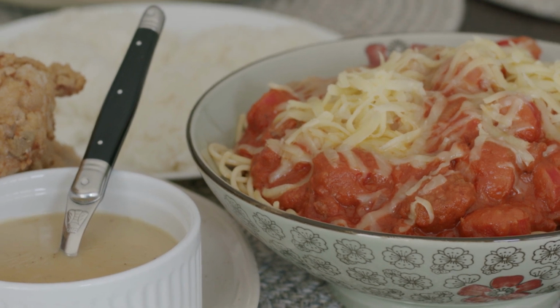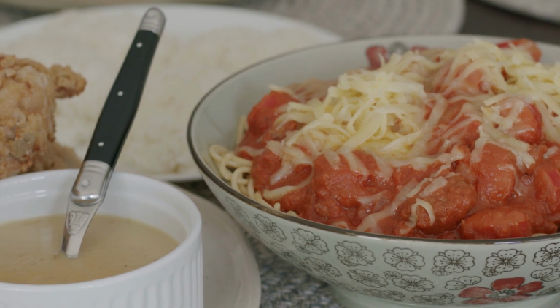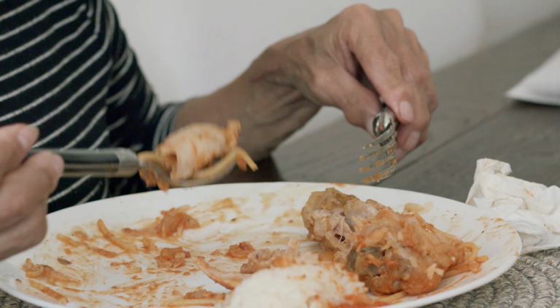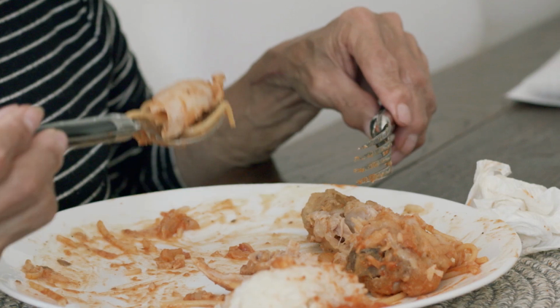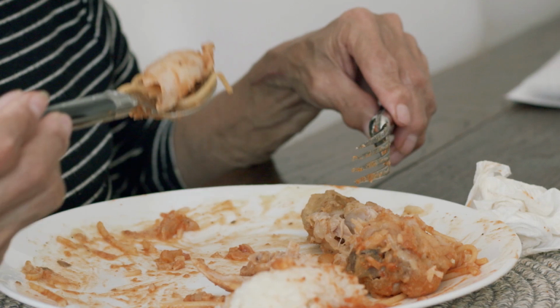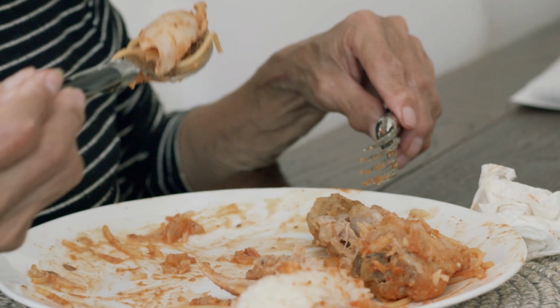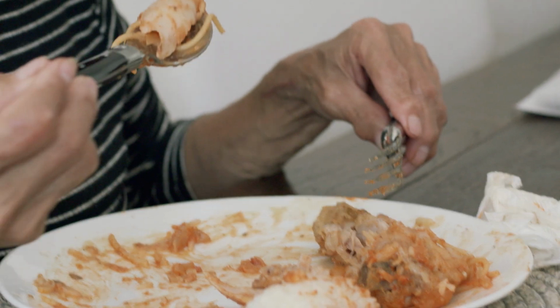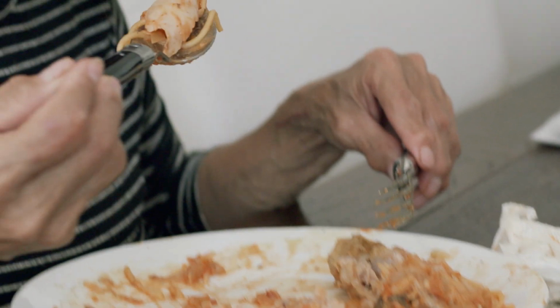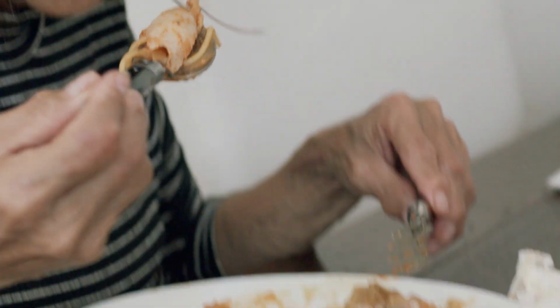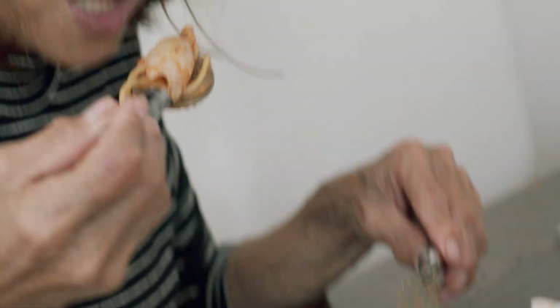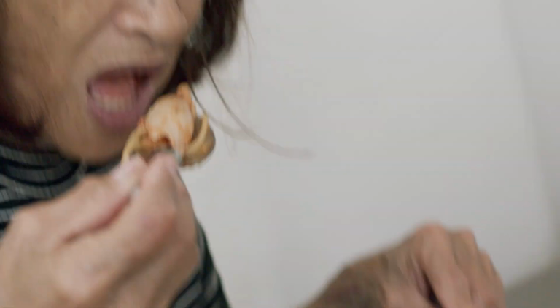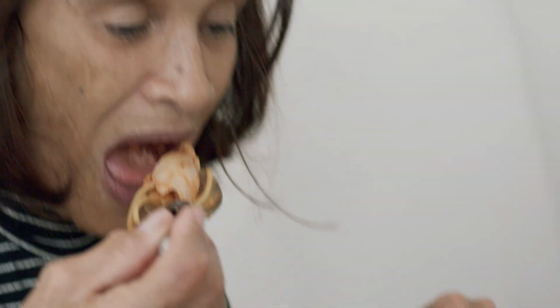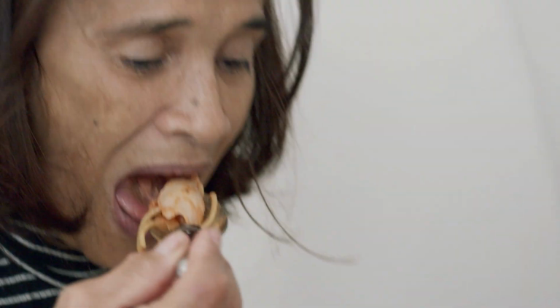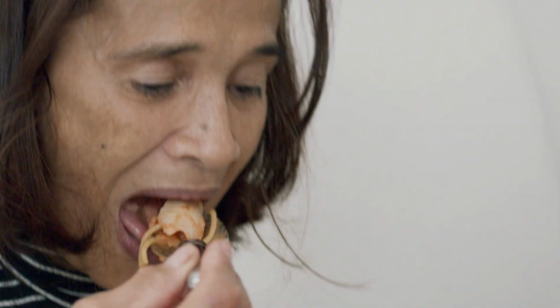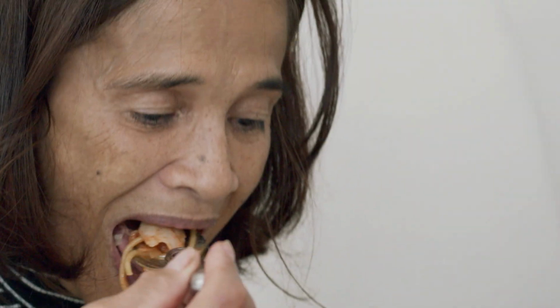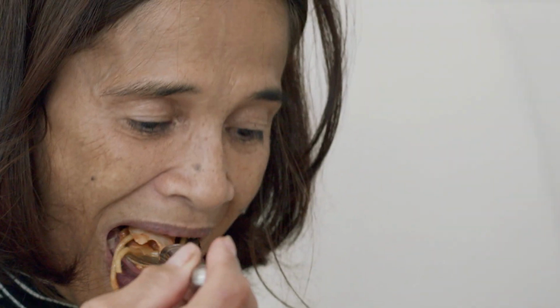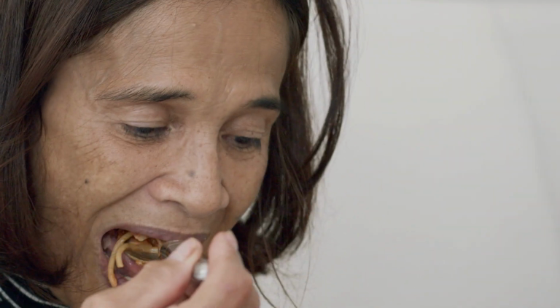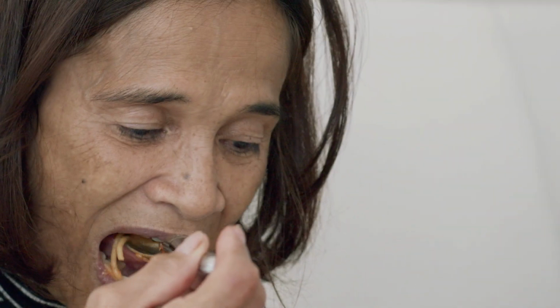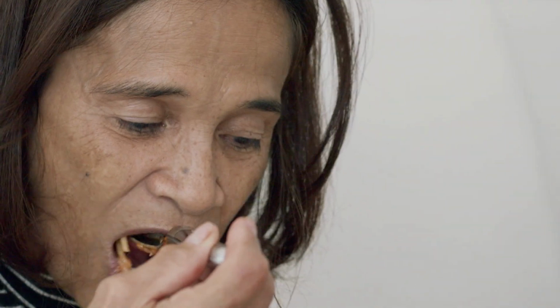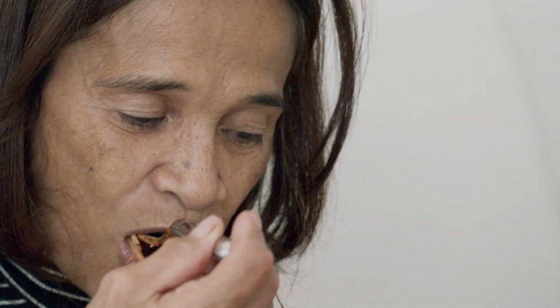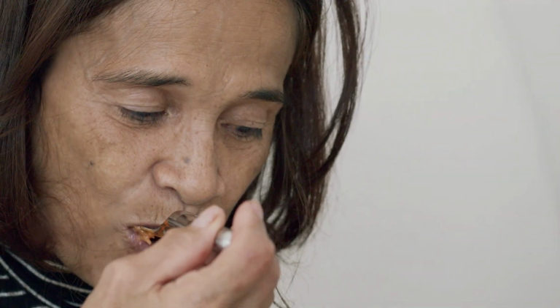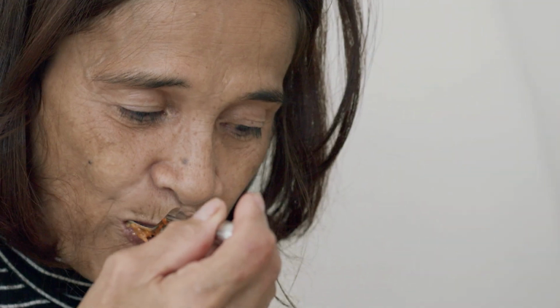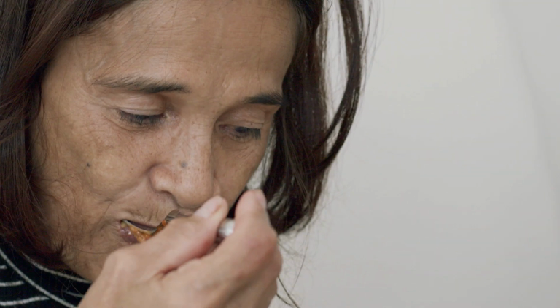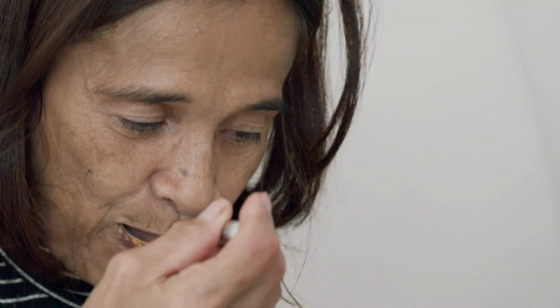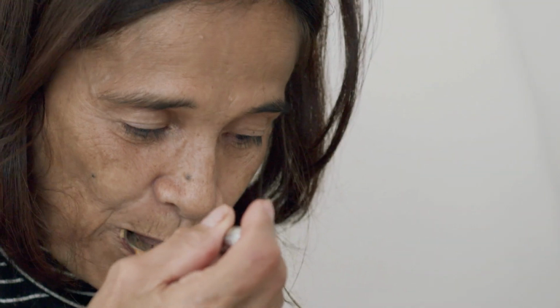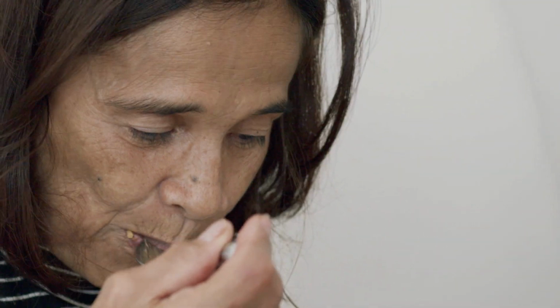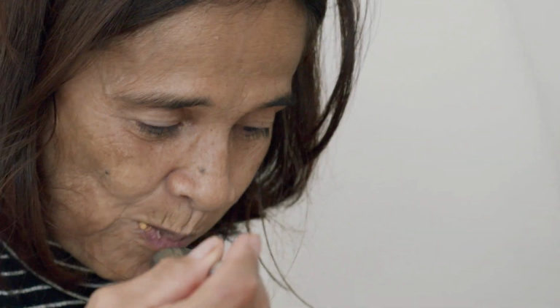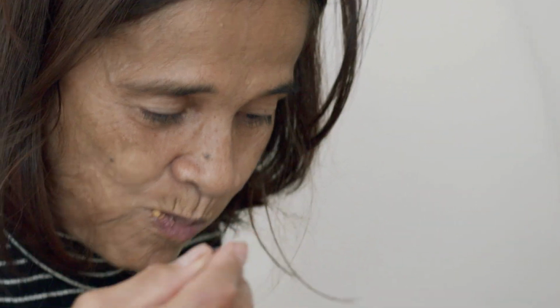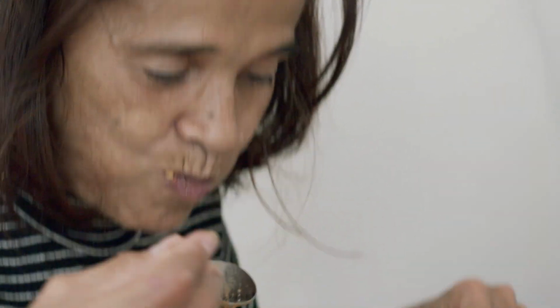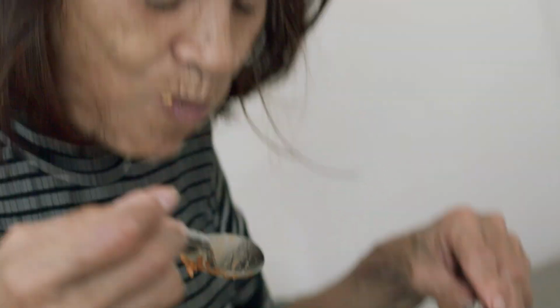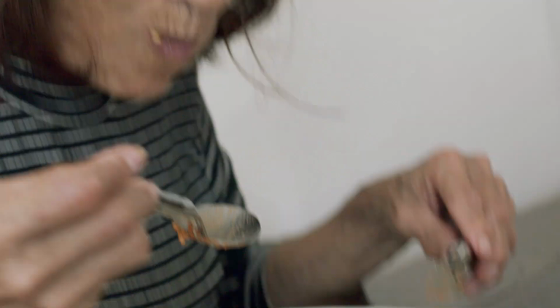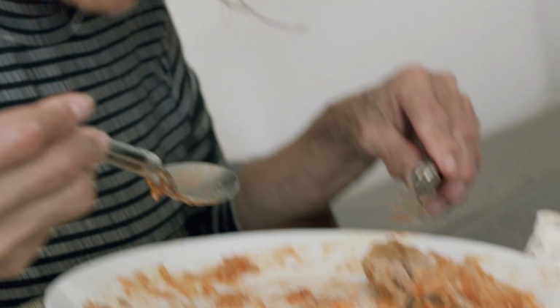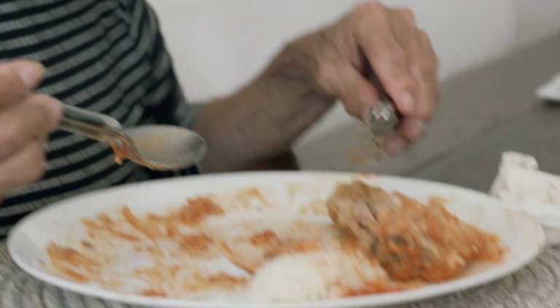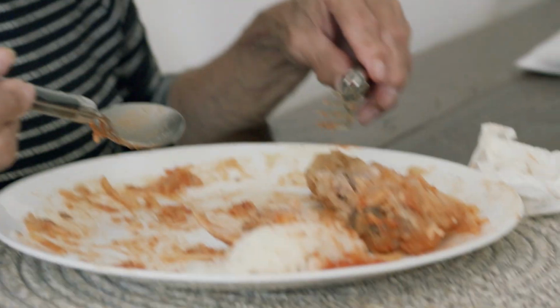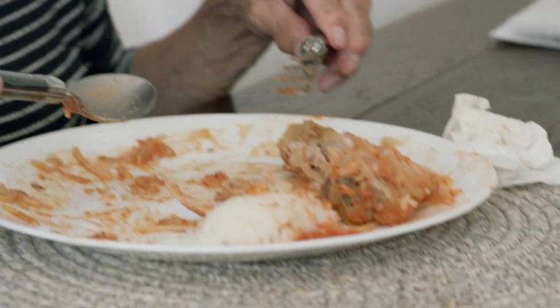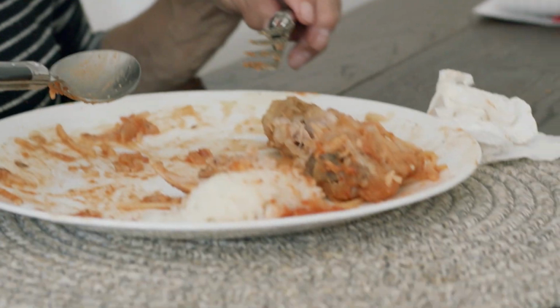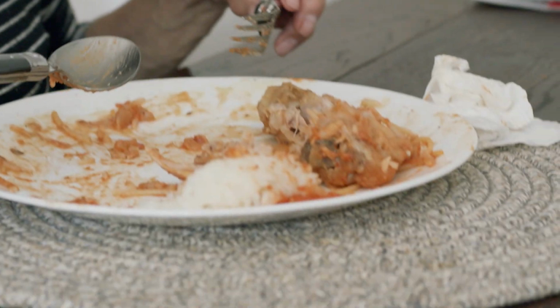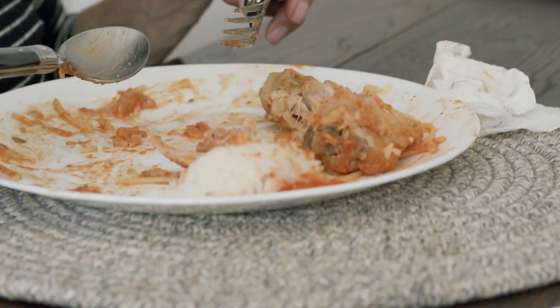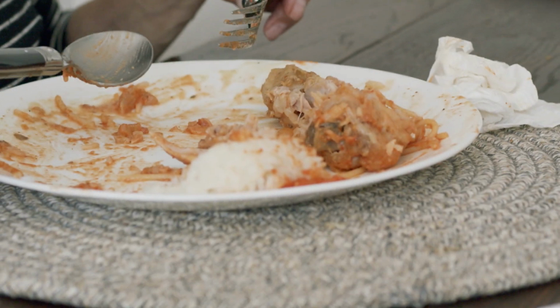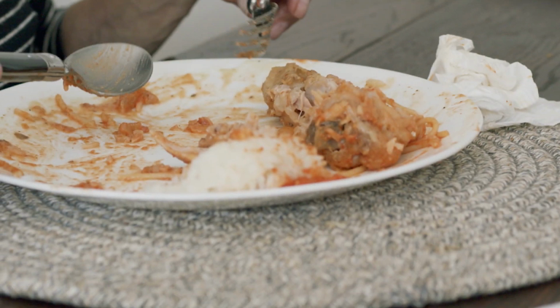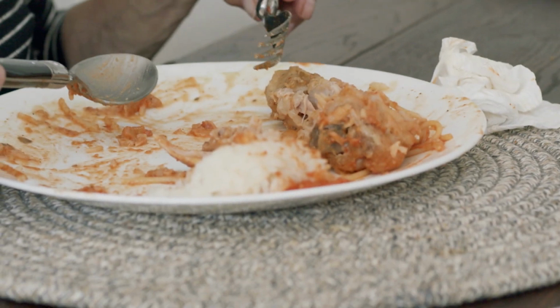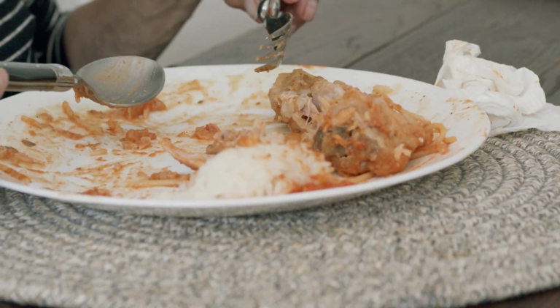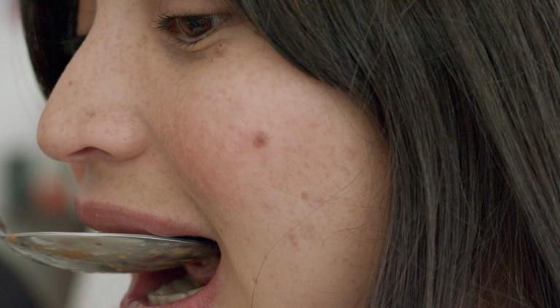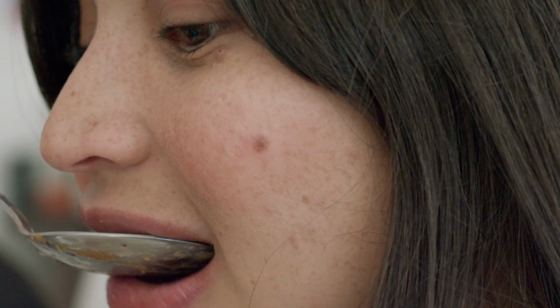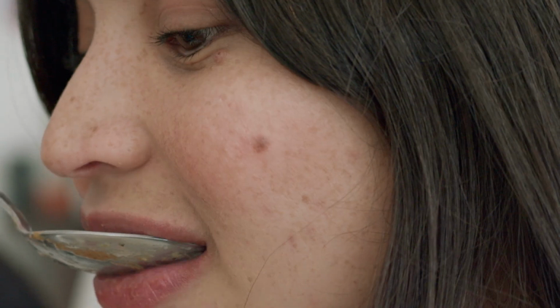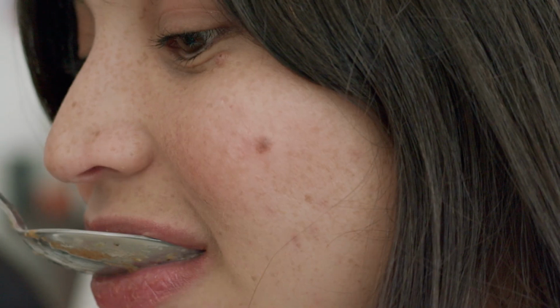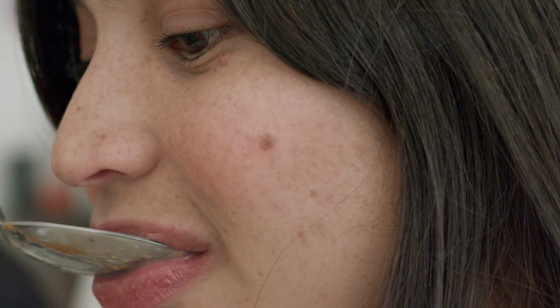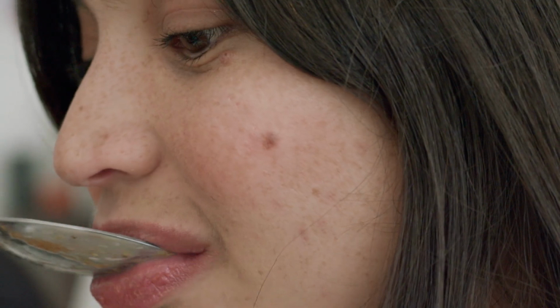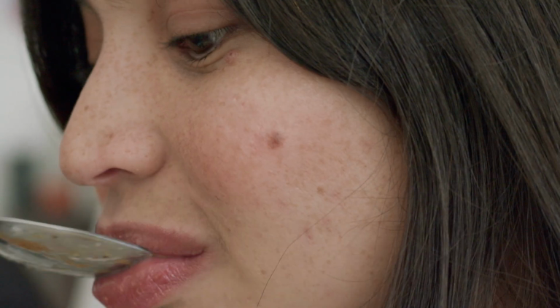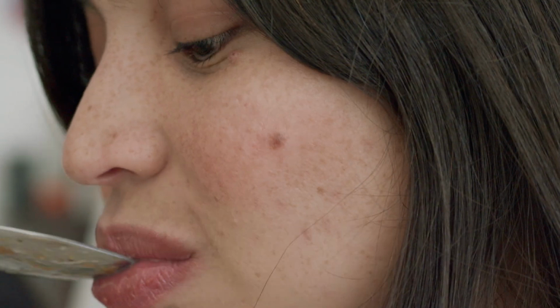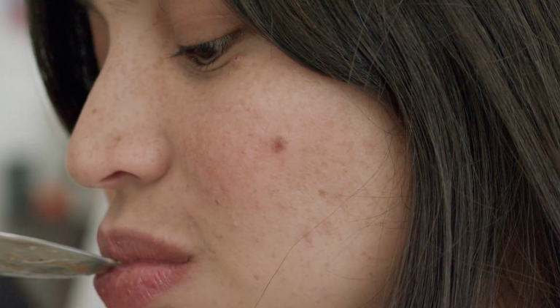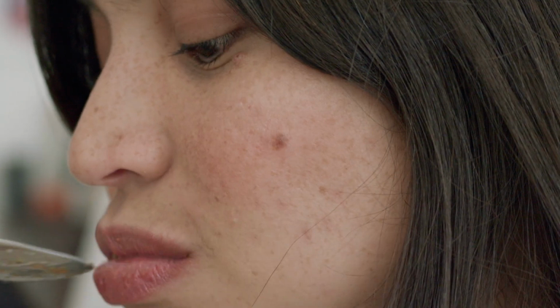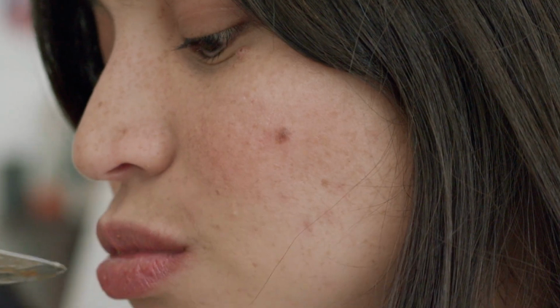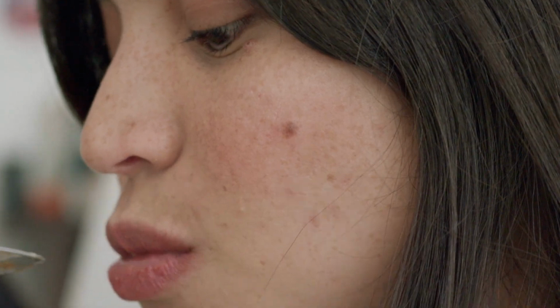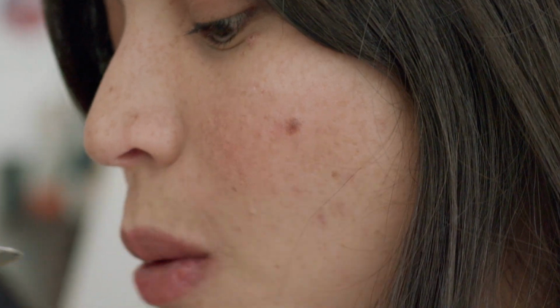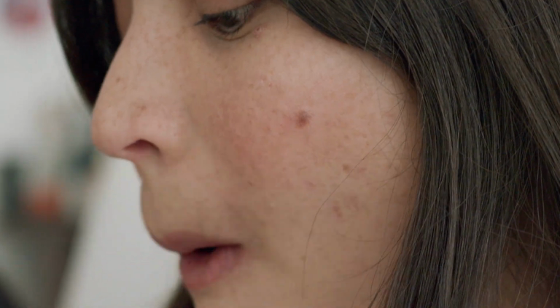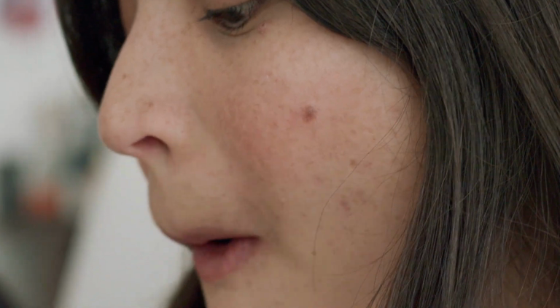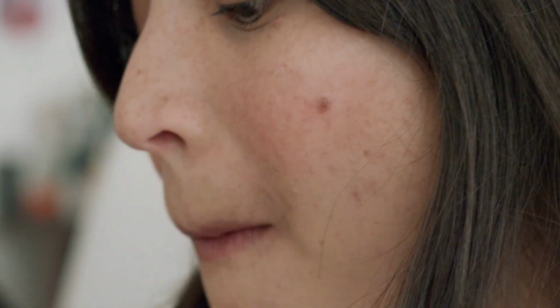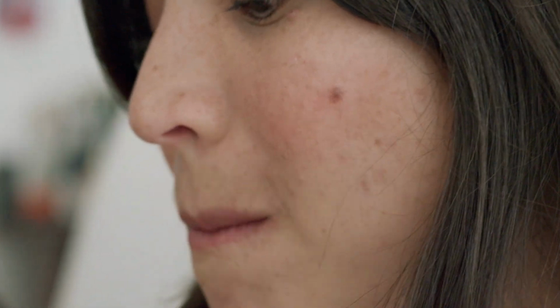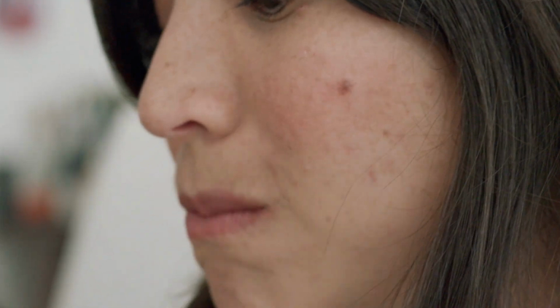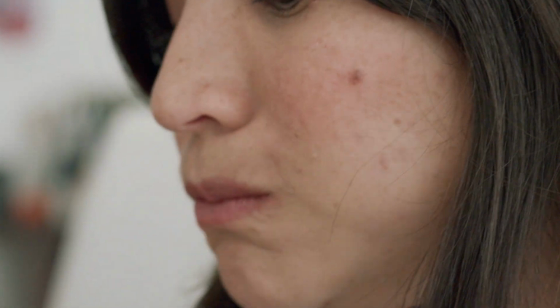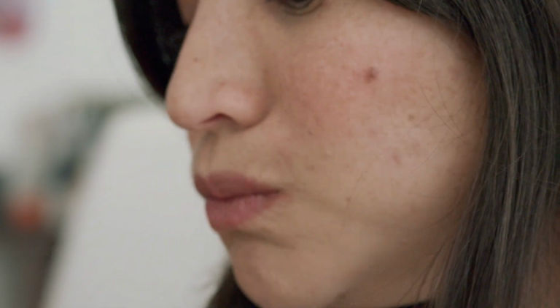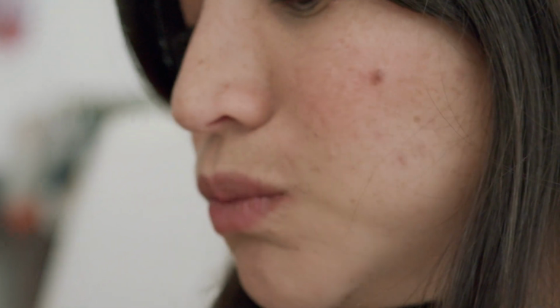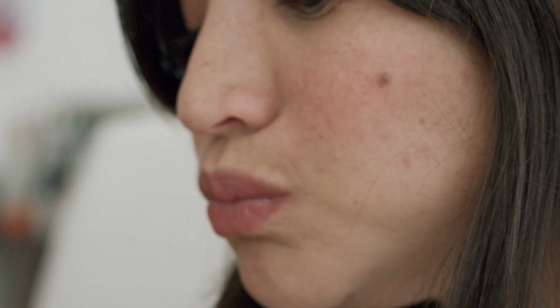One thing is for sure — the taste and smell of the food we eat can certainly take you back to a particular place or time.